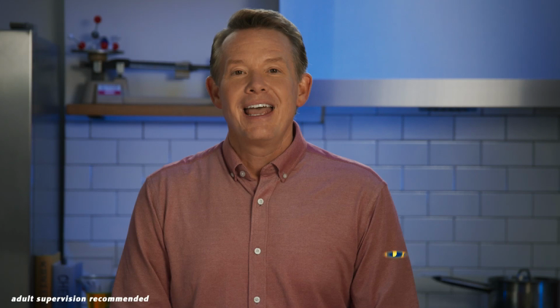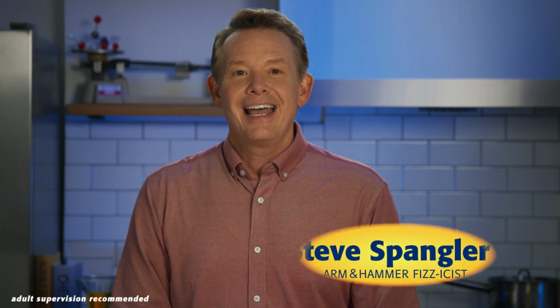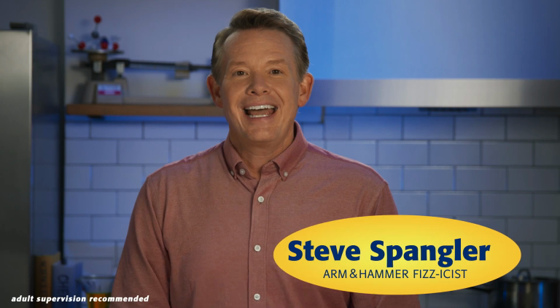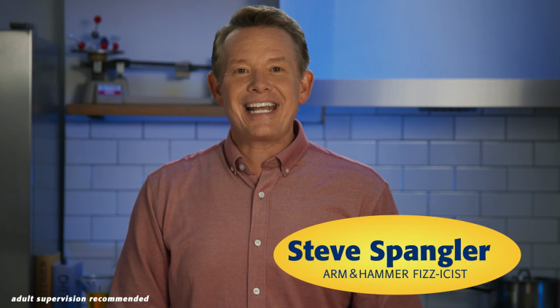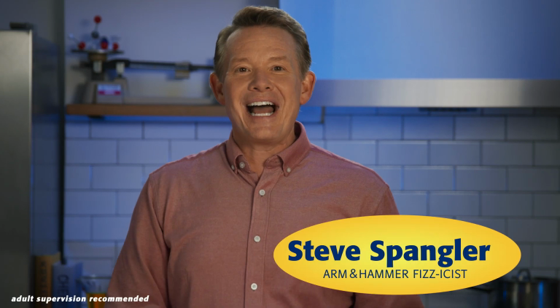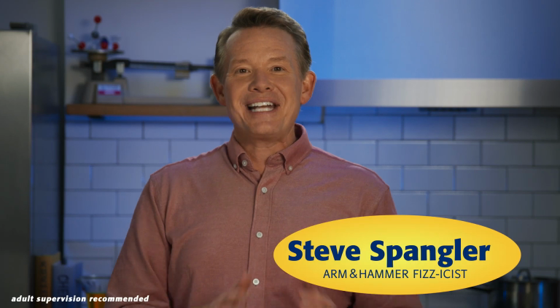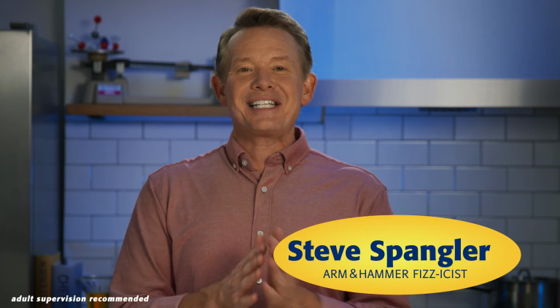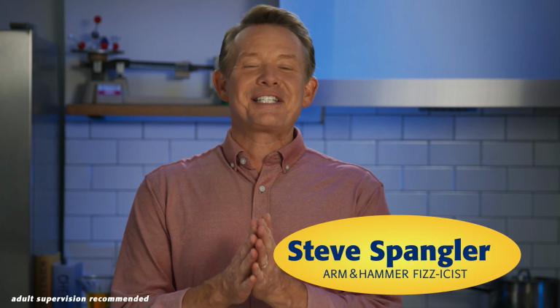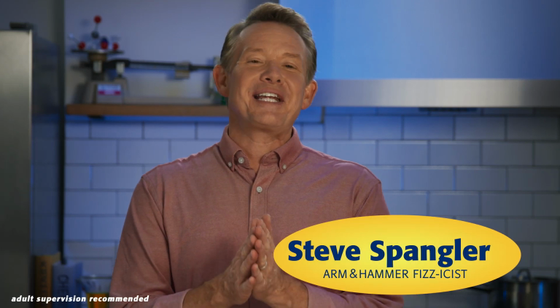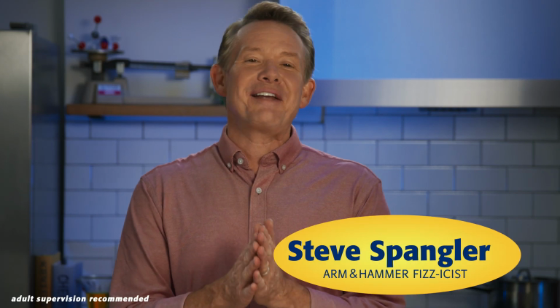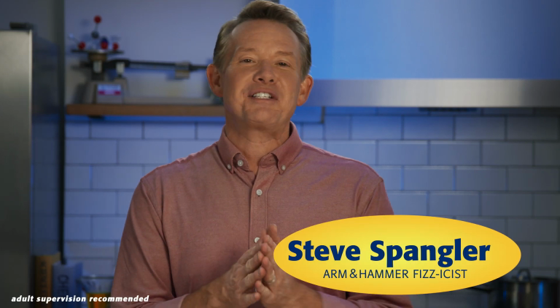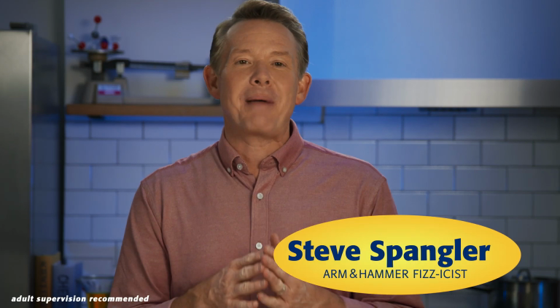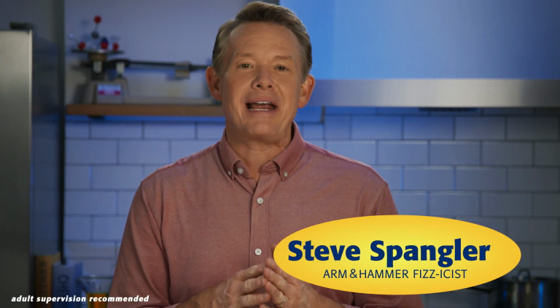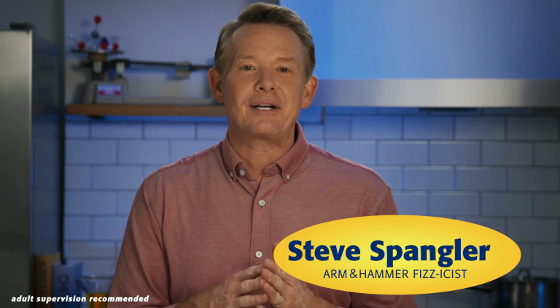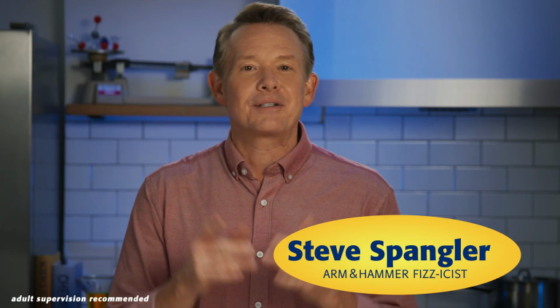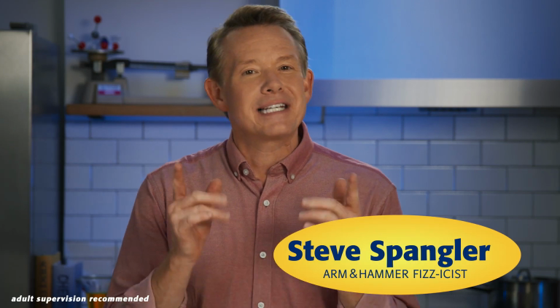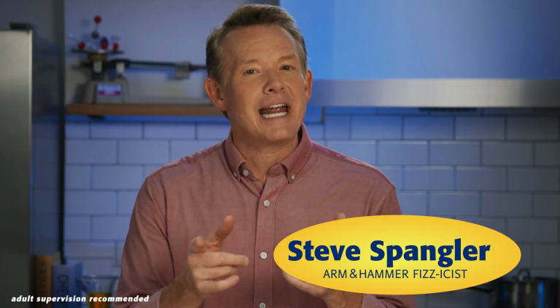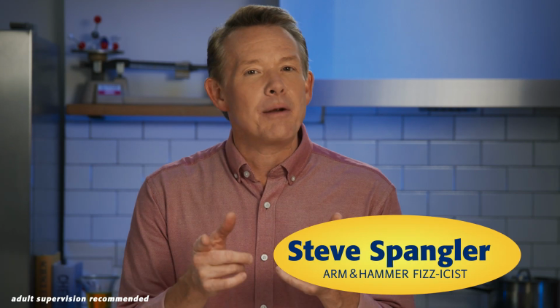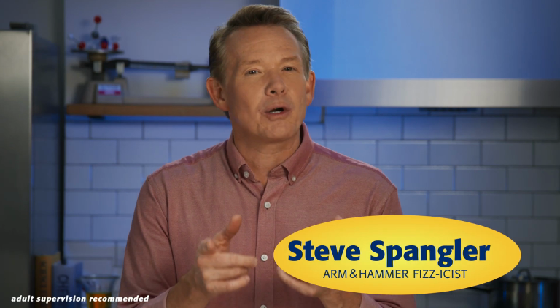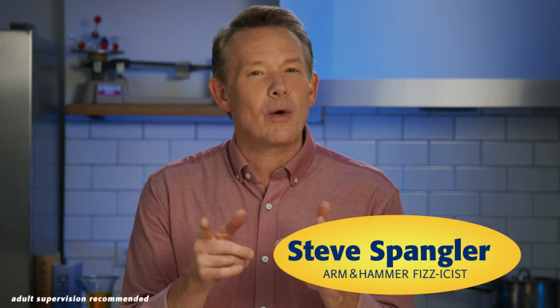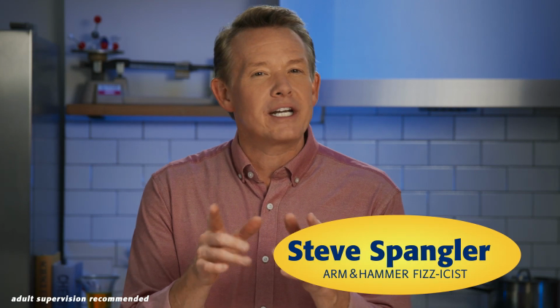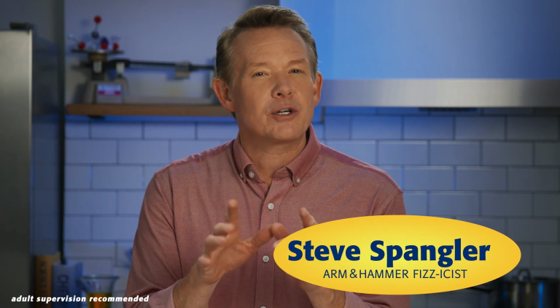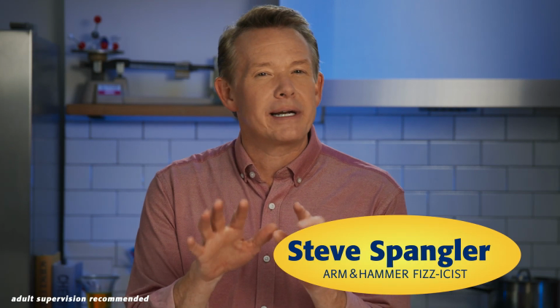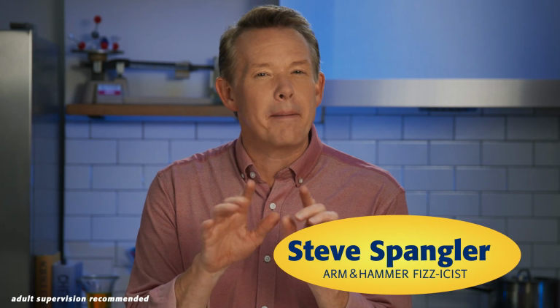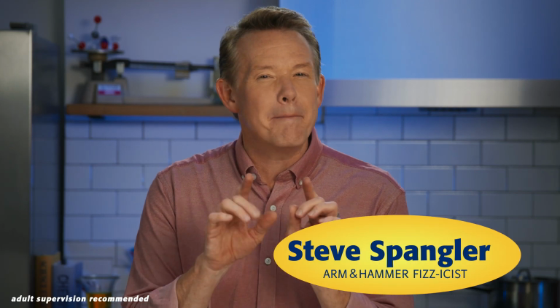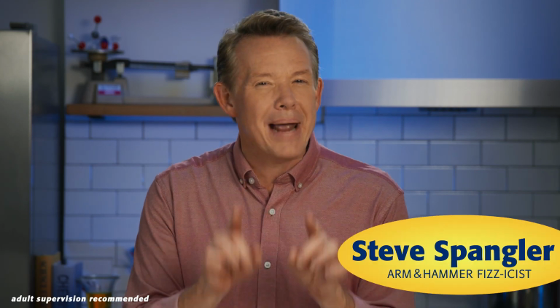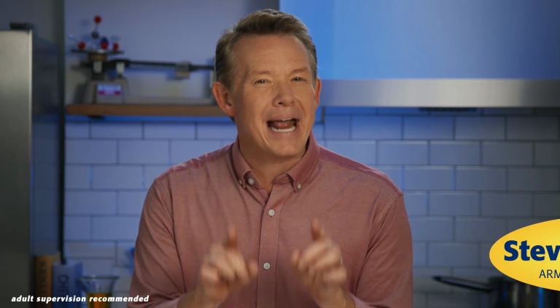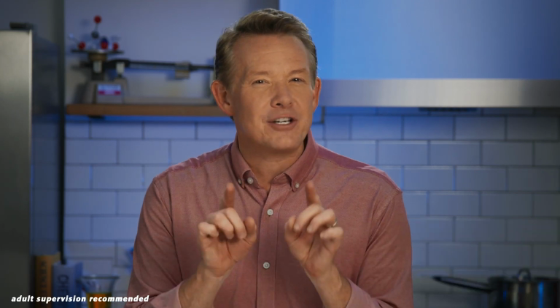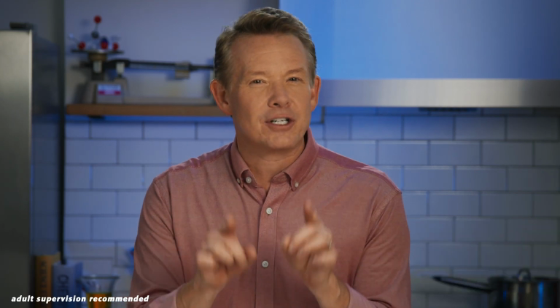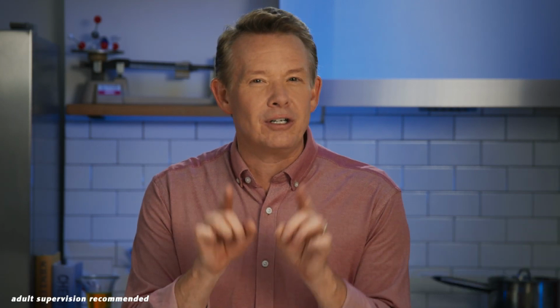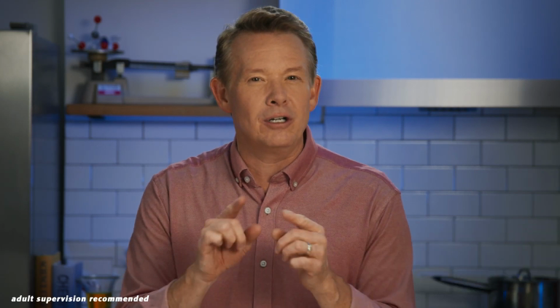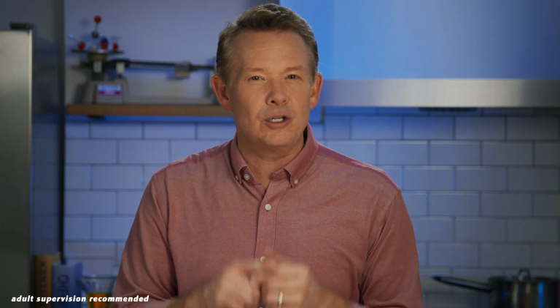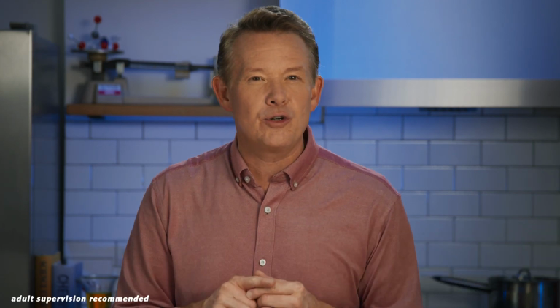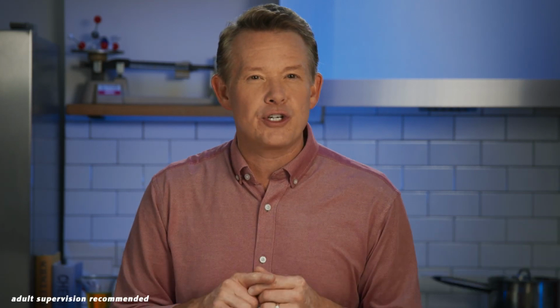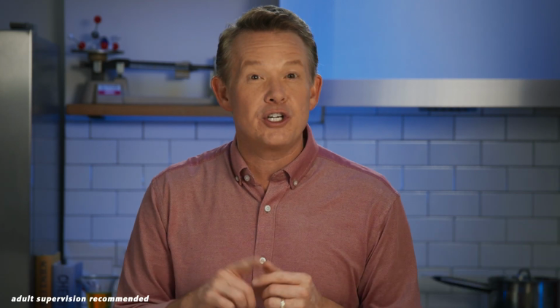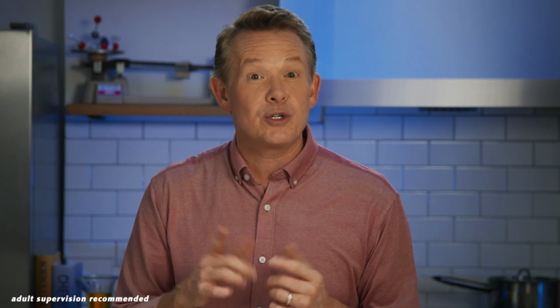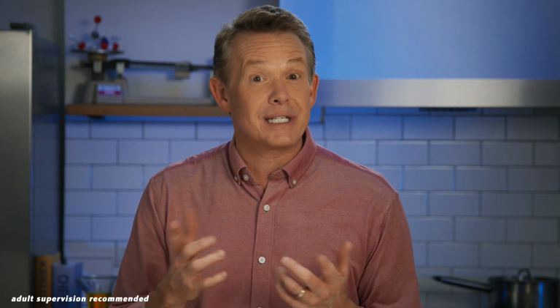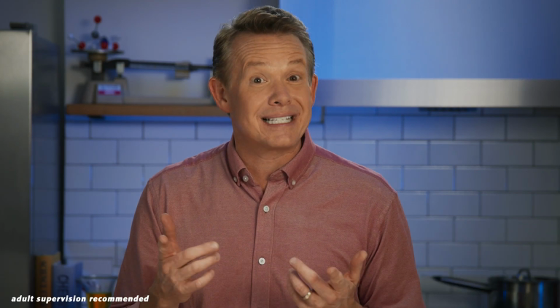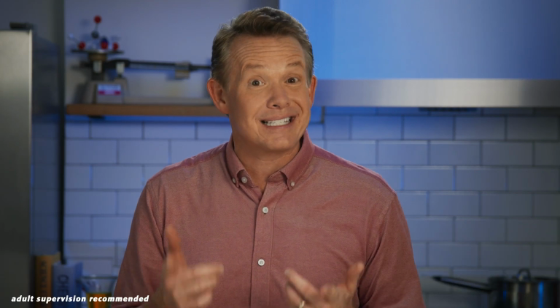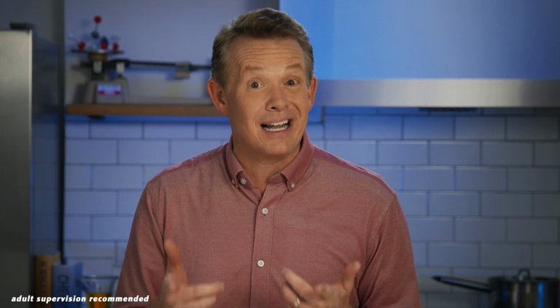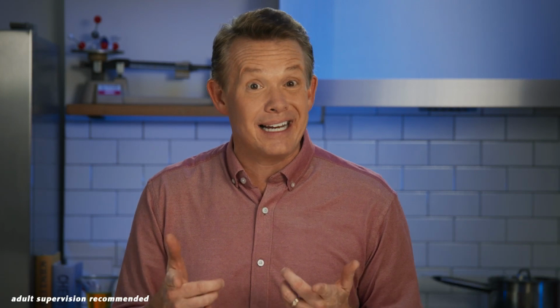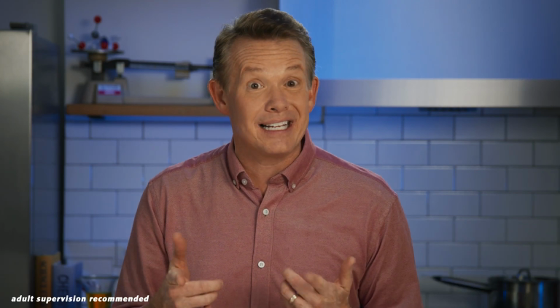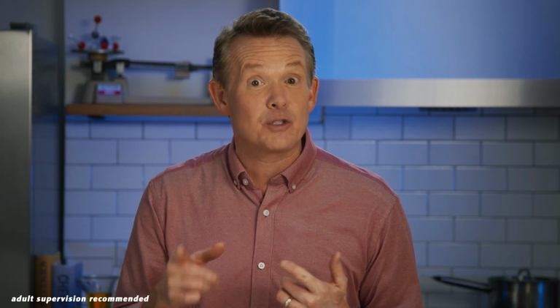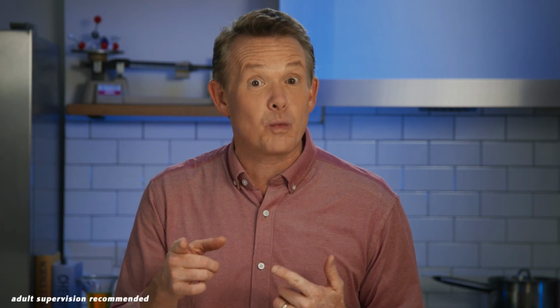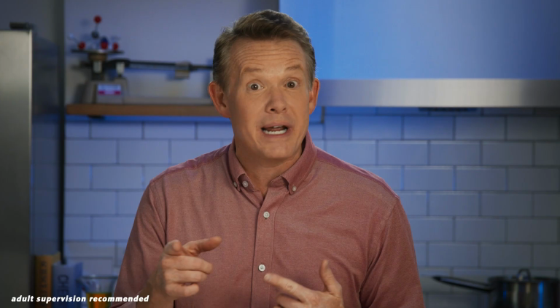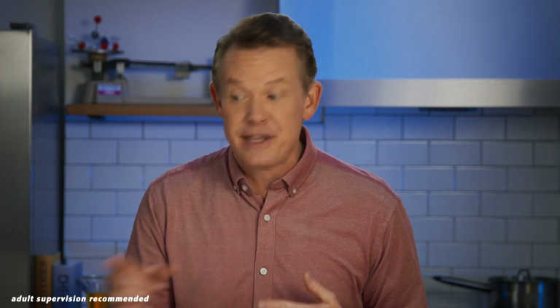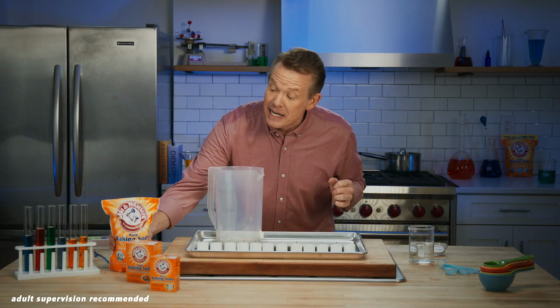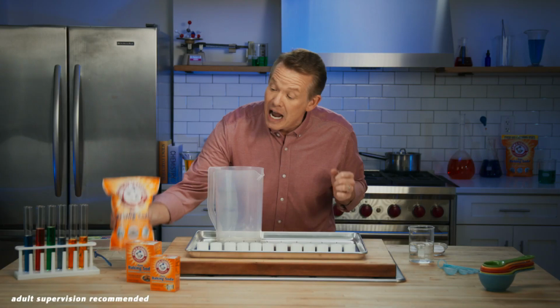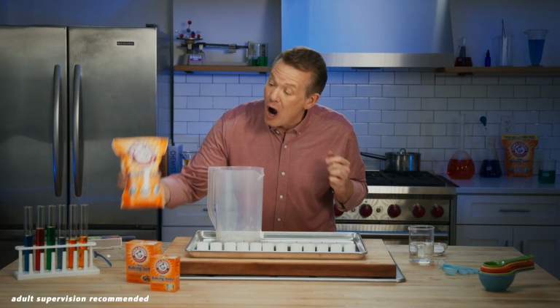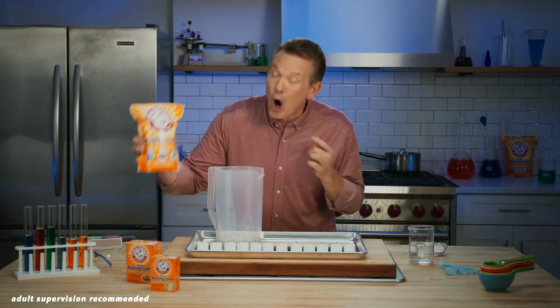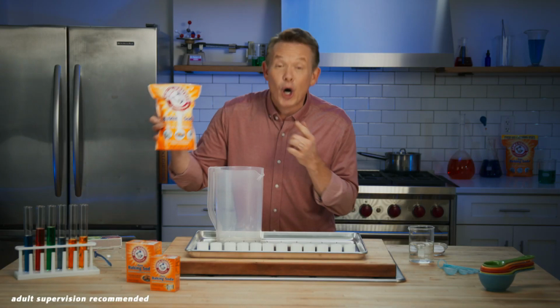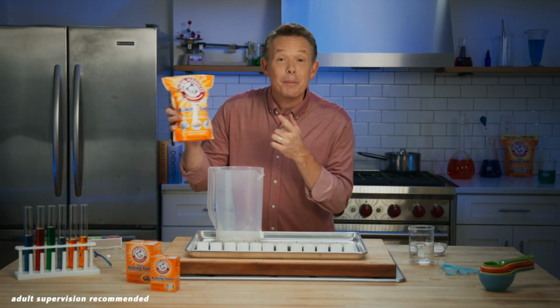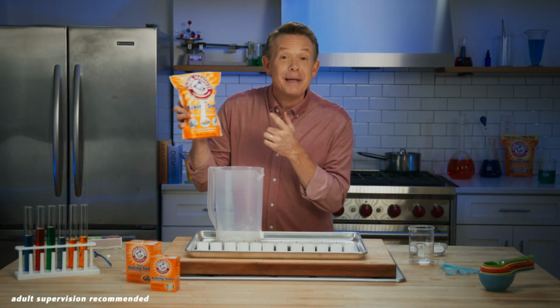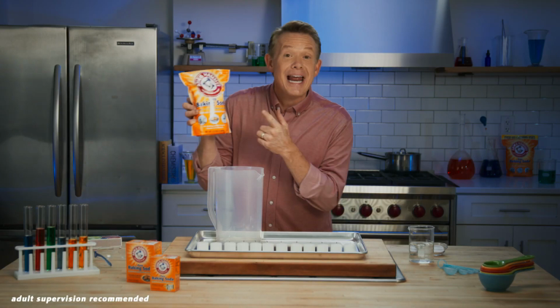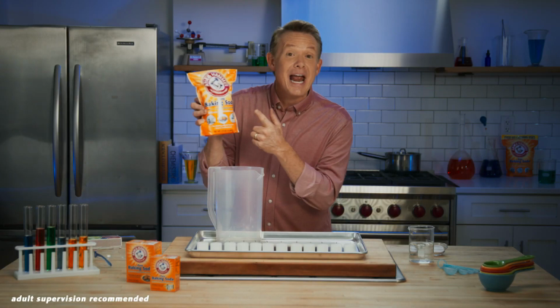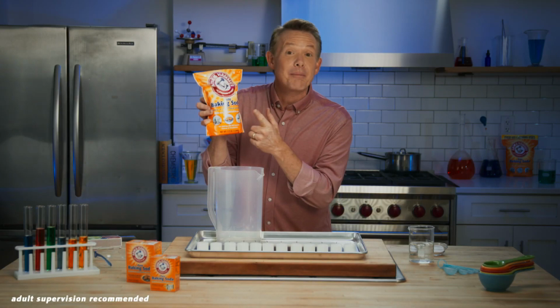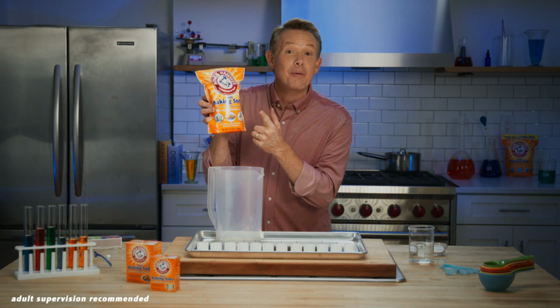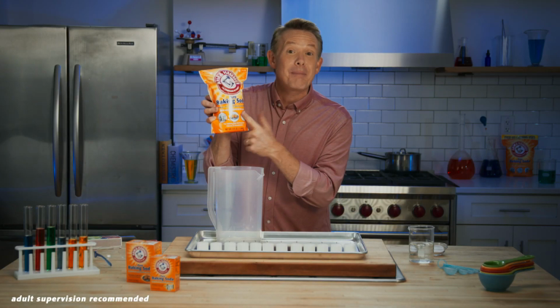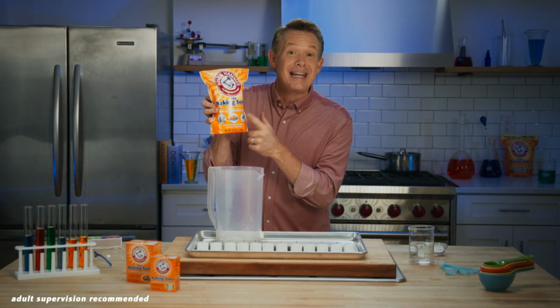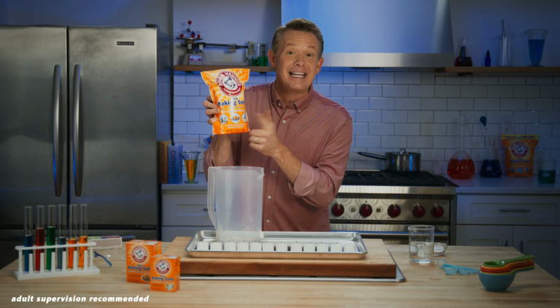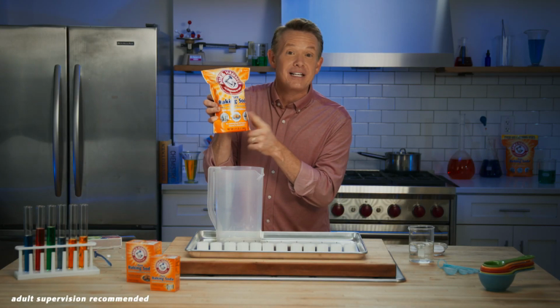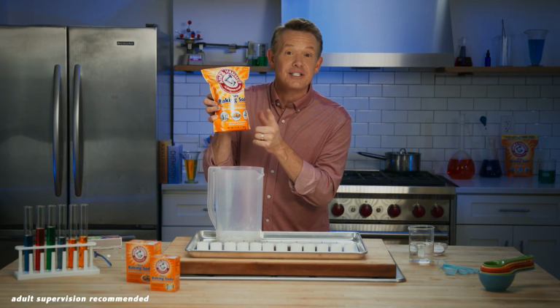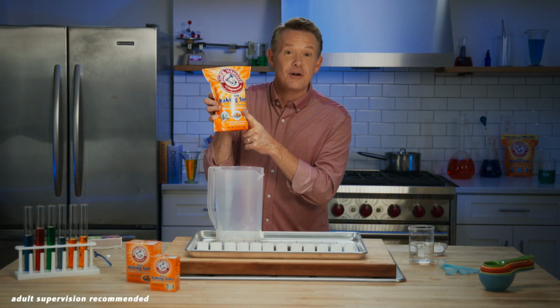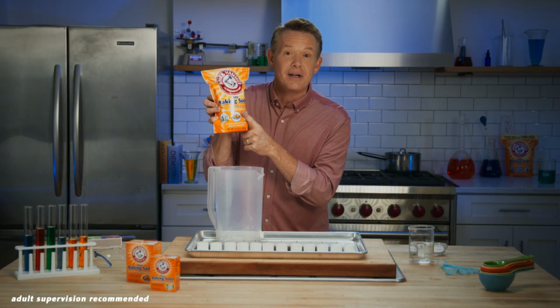Hey guys, it's Steve Spangler. Today we're going to create a magical illusion using science with Arm & Hammer baking soda.